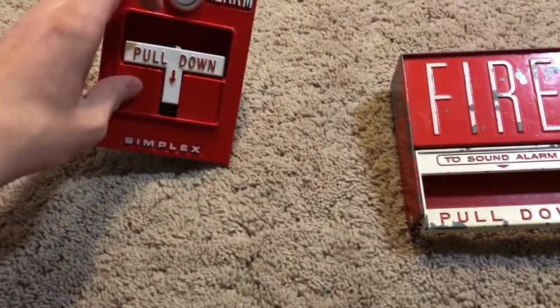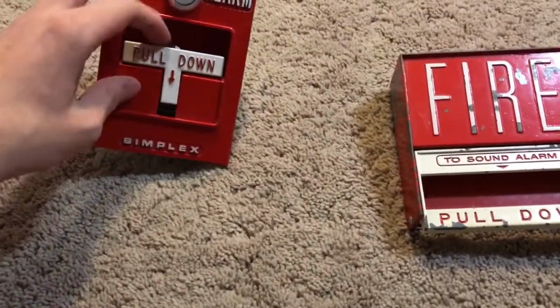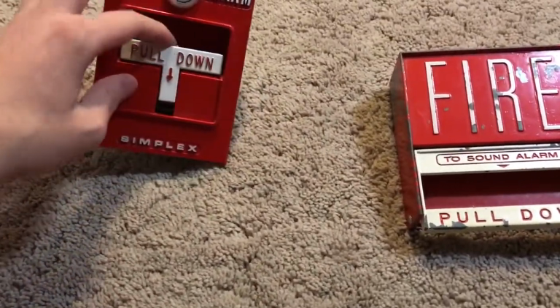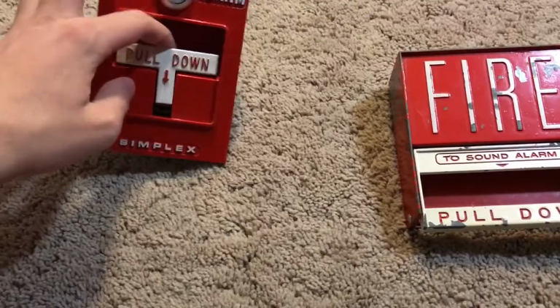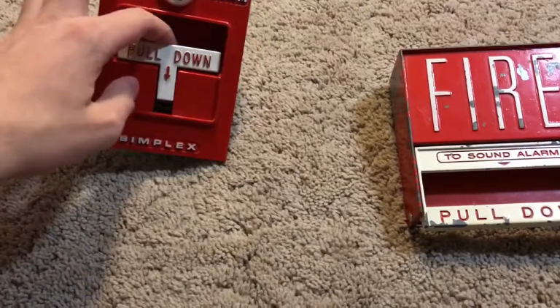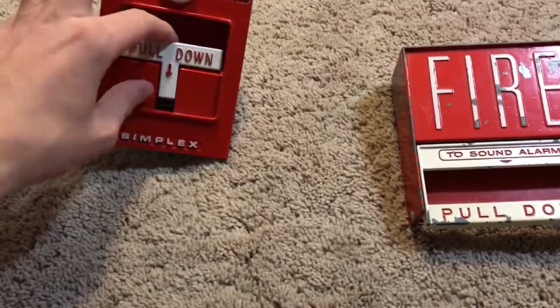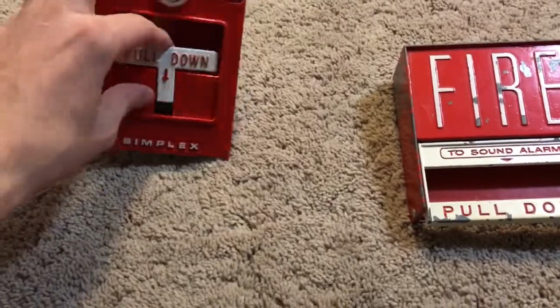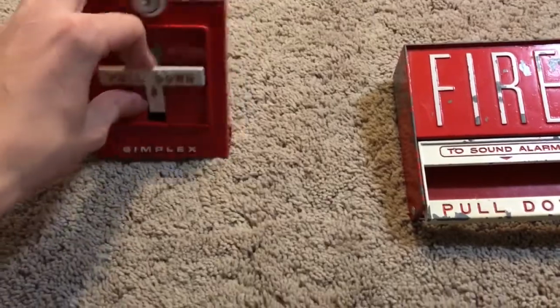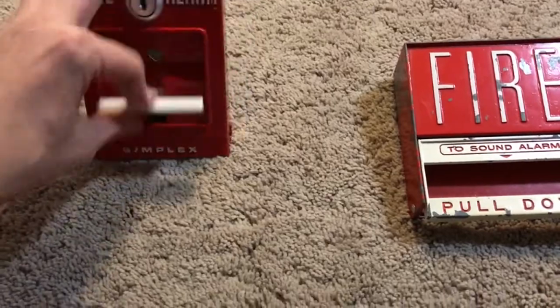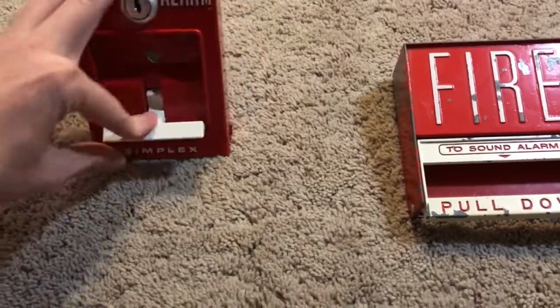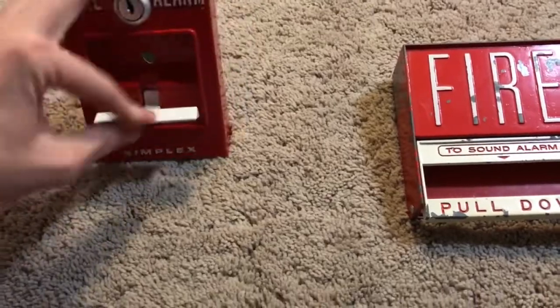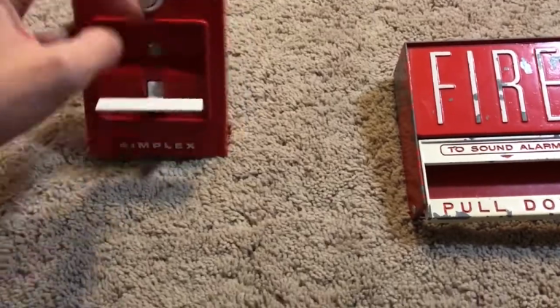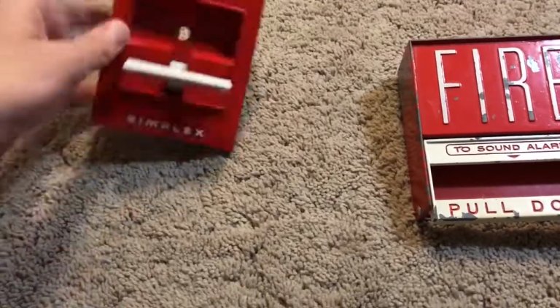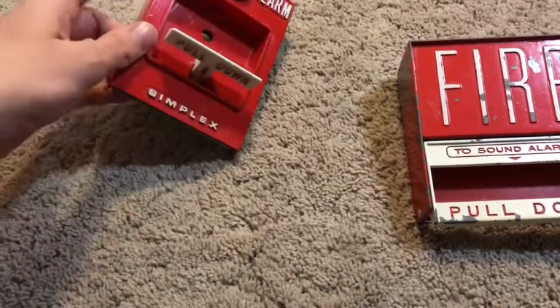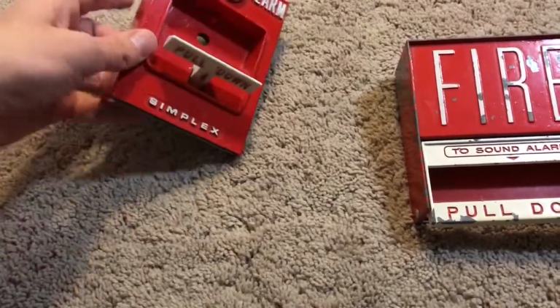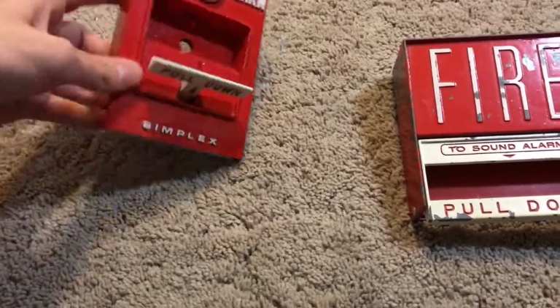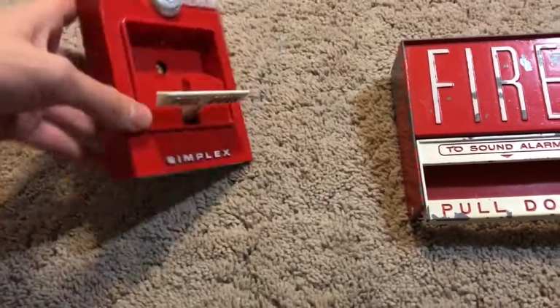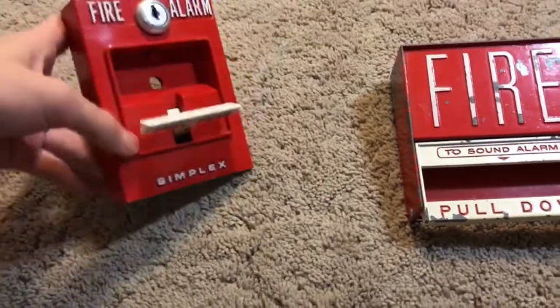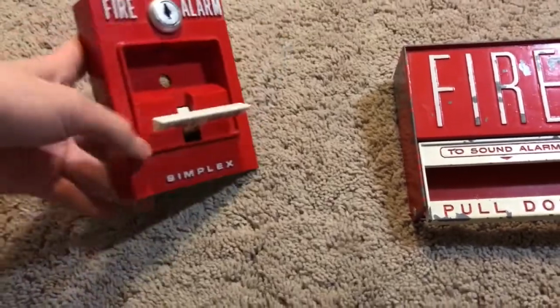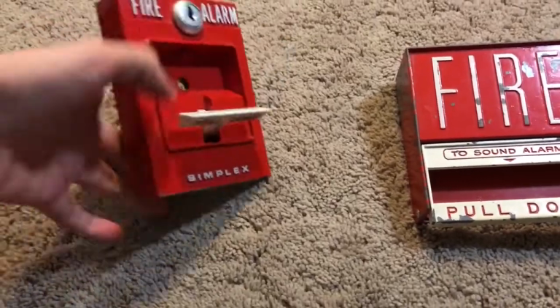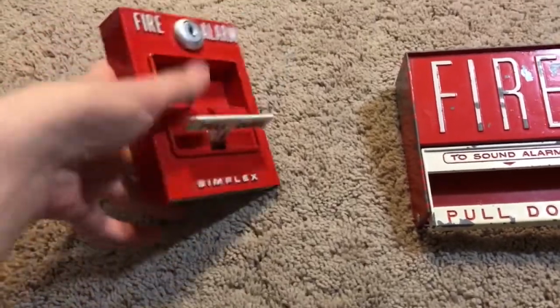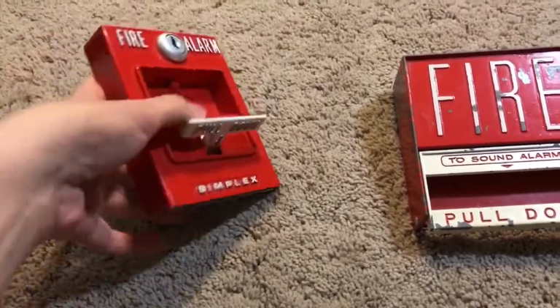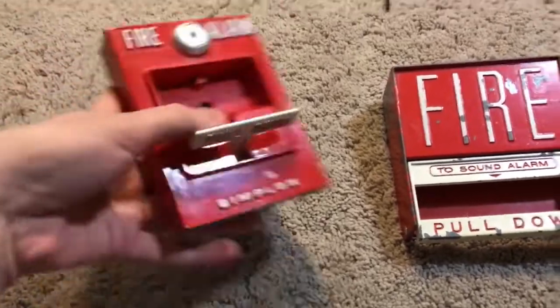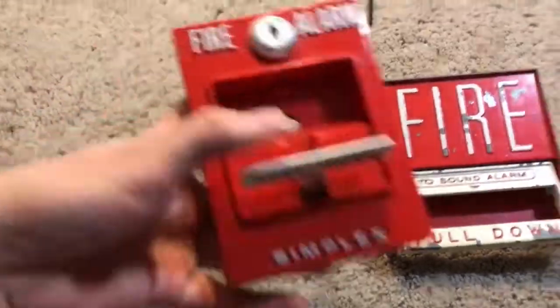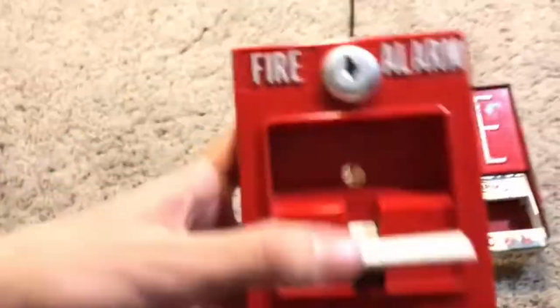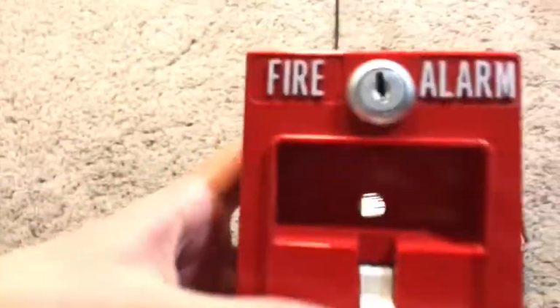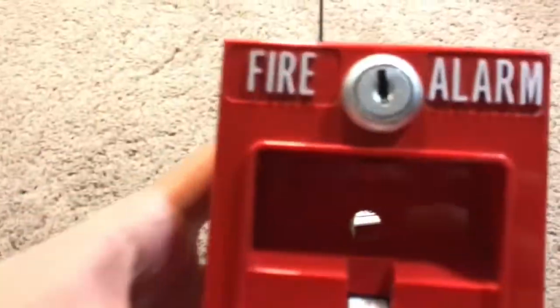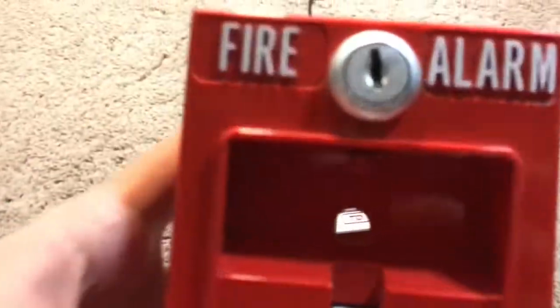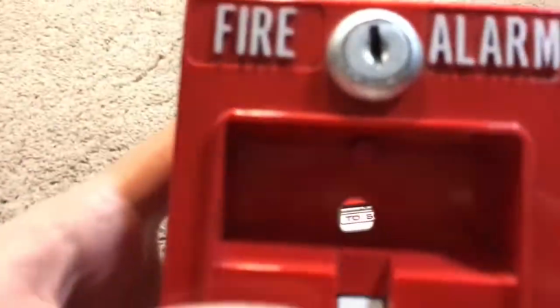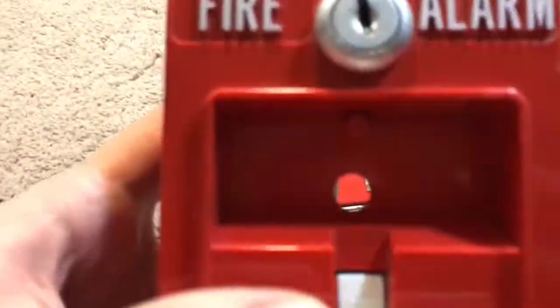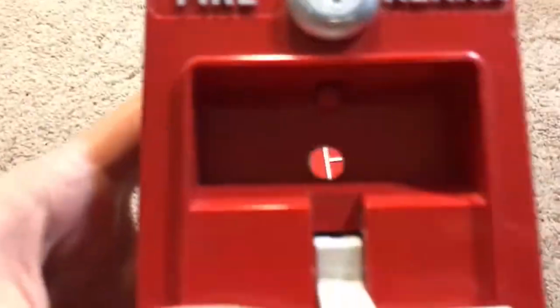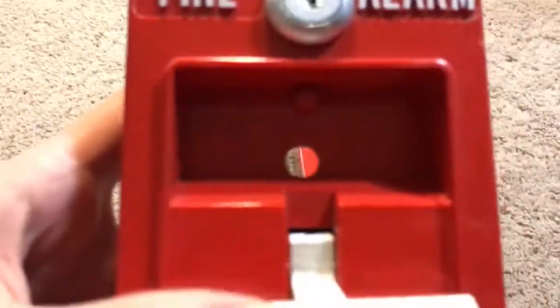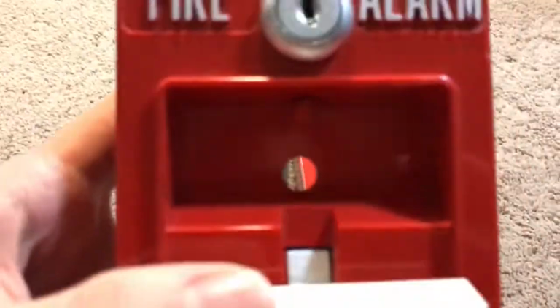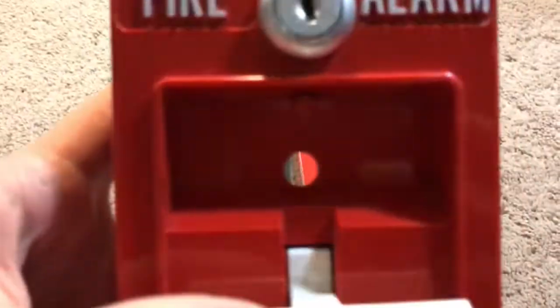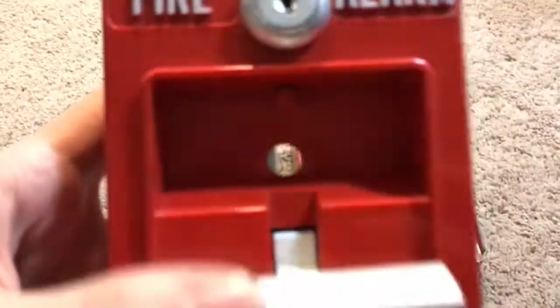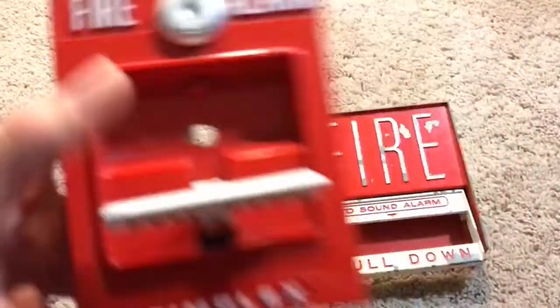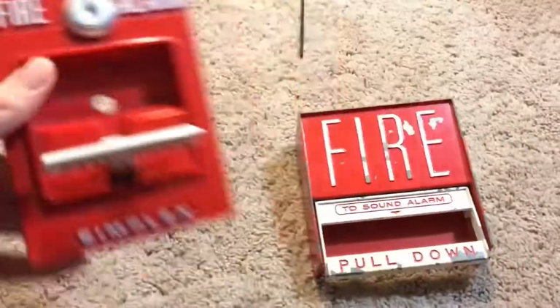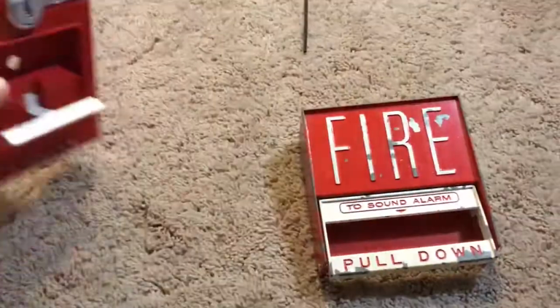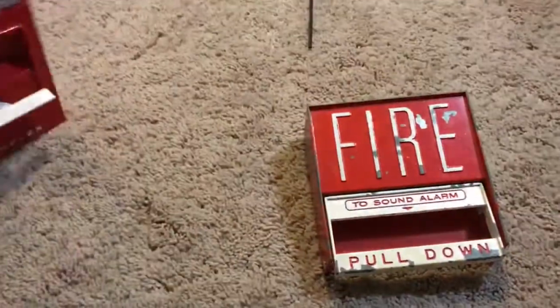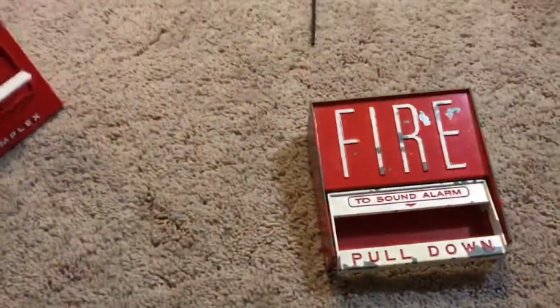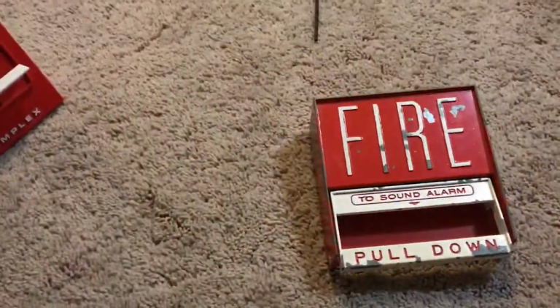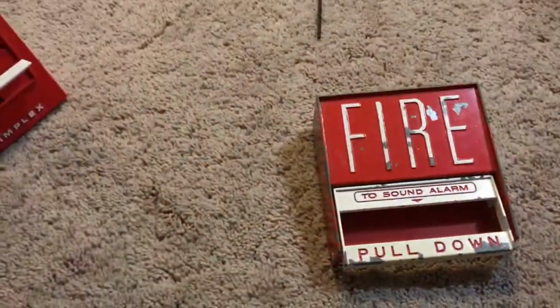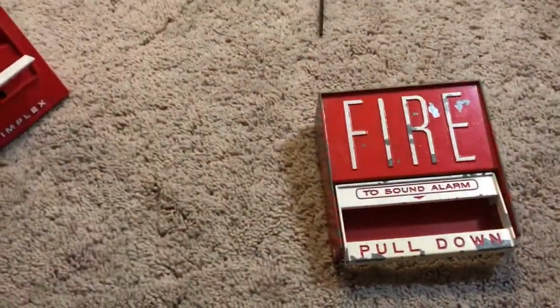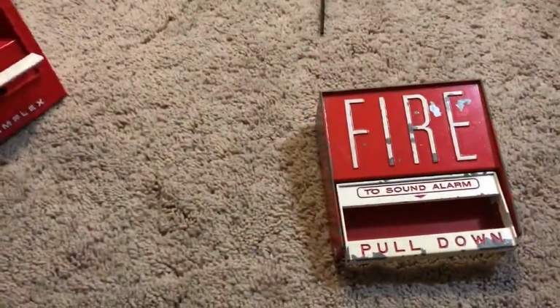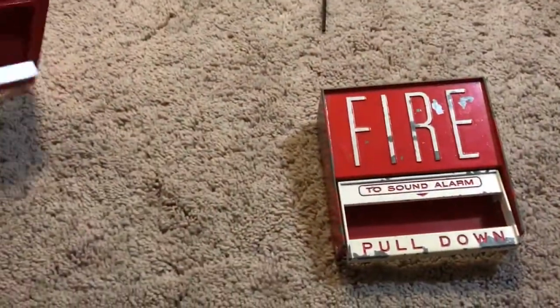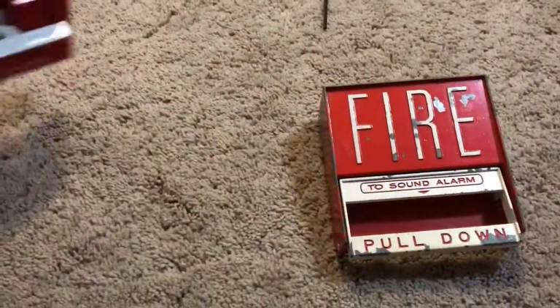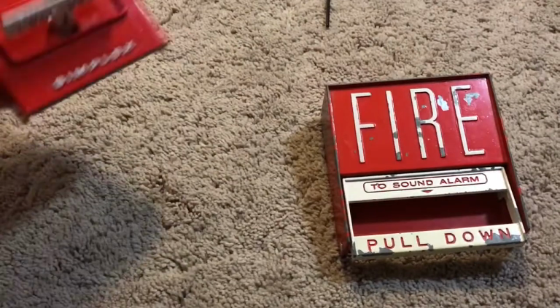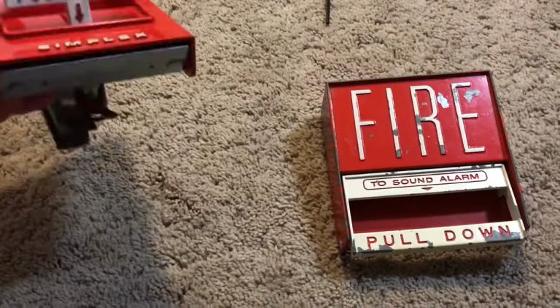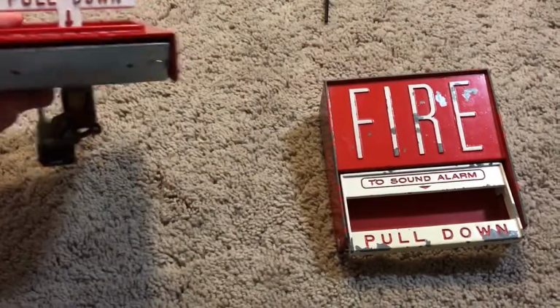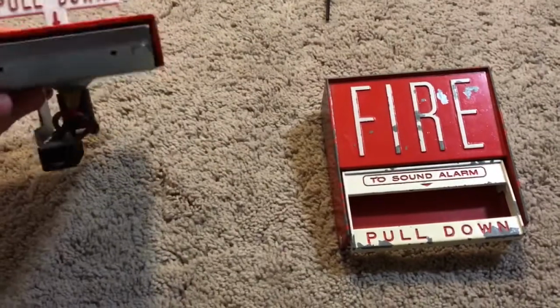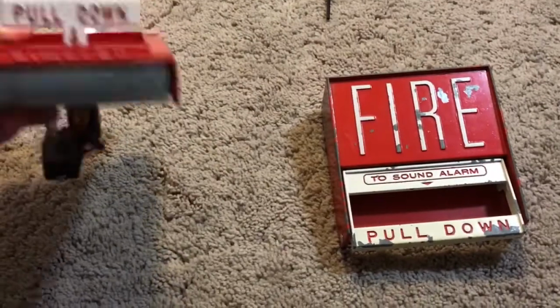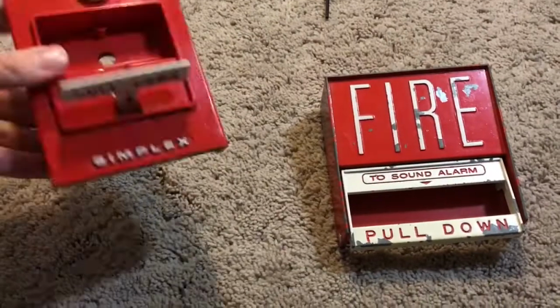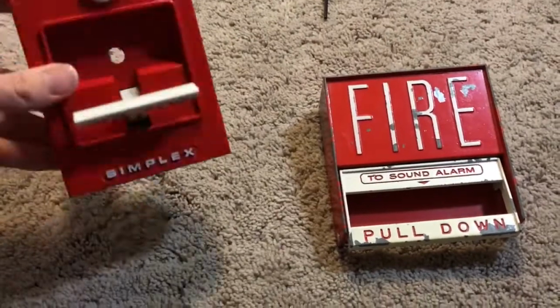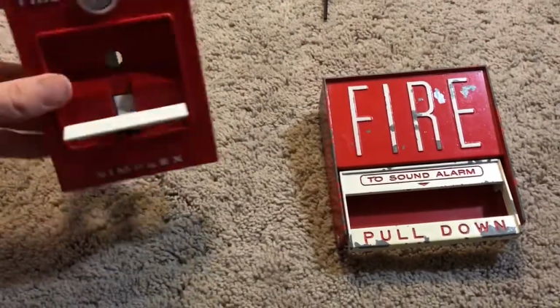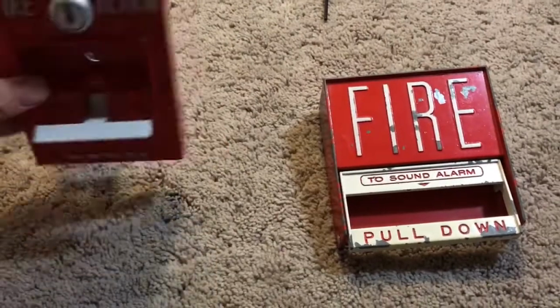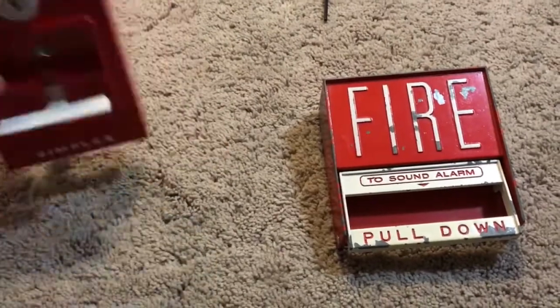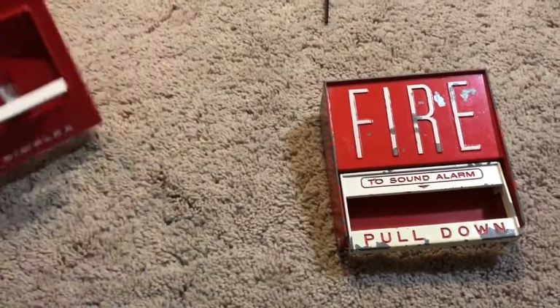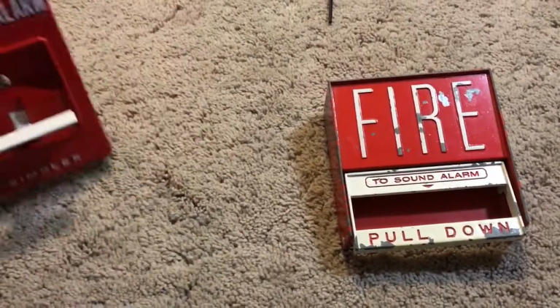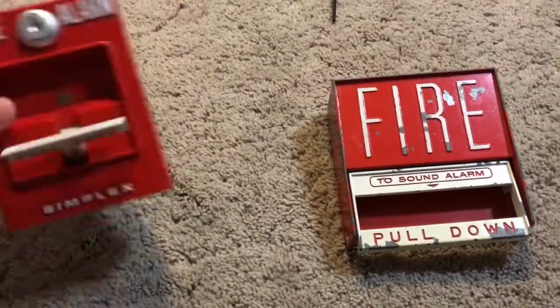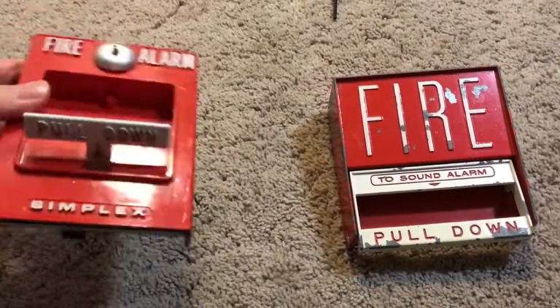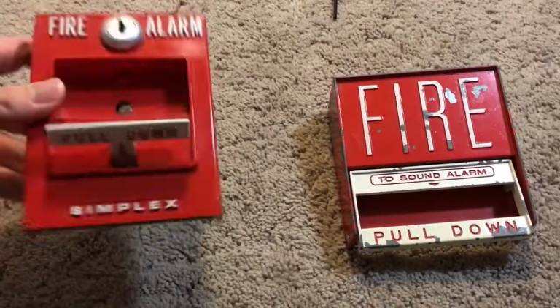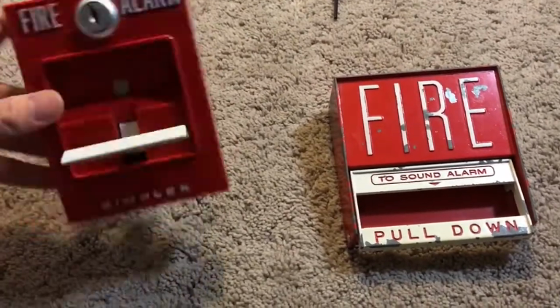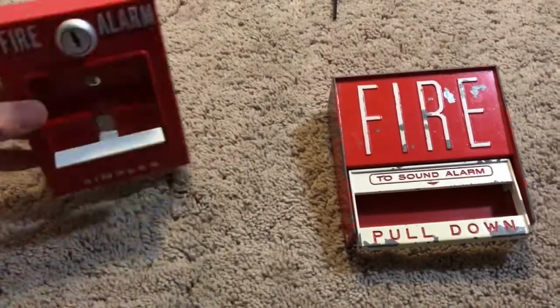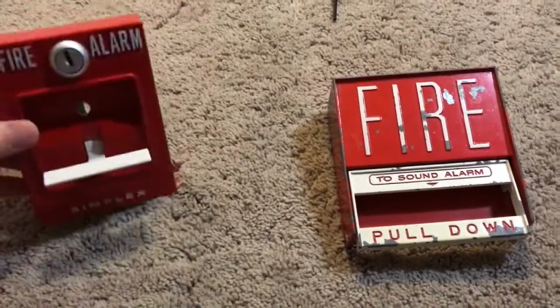What makes the 4251-40 rare is the fact that it has a dual-stage switch. Maybe we'll review that in a later video.